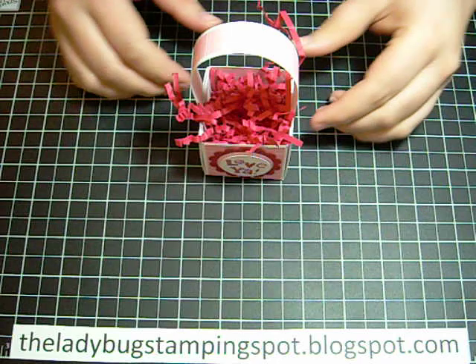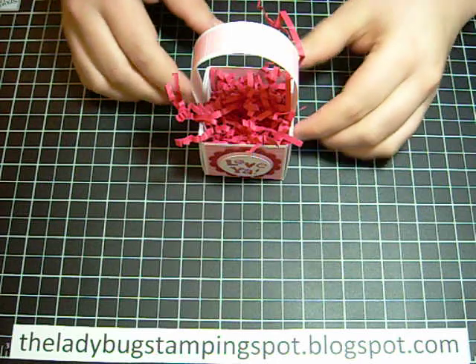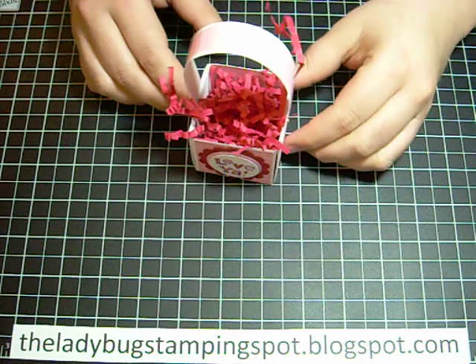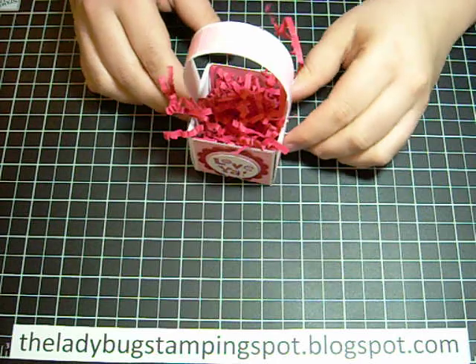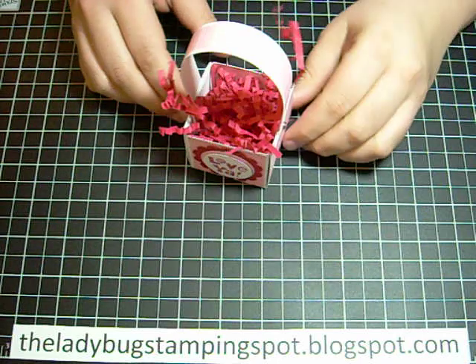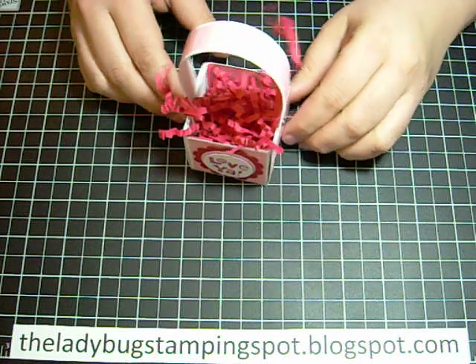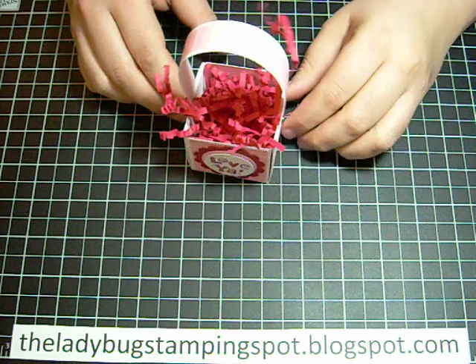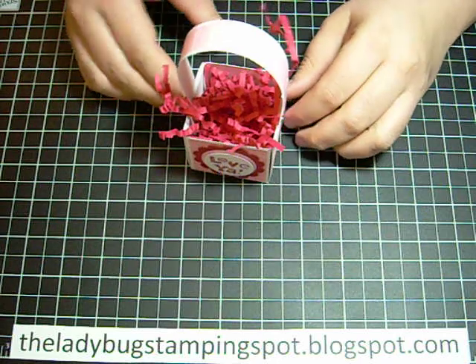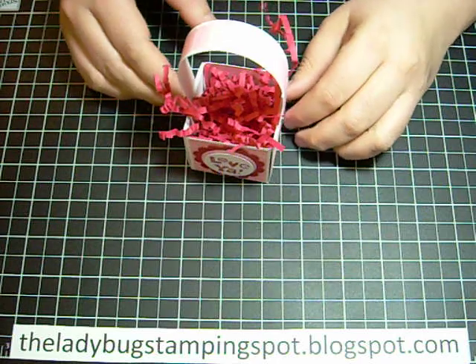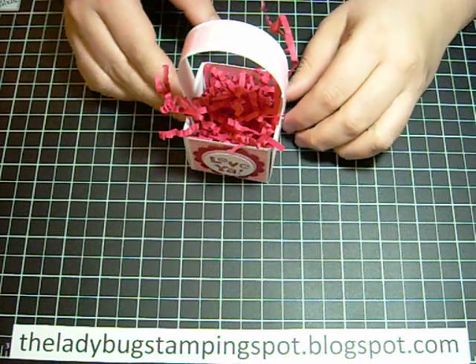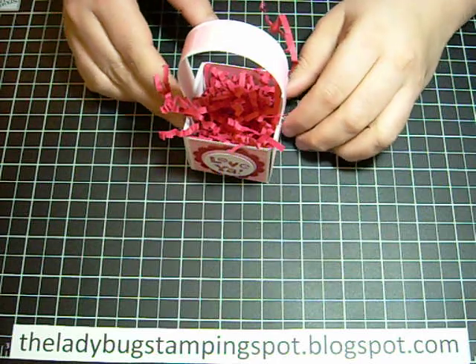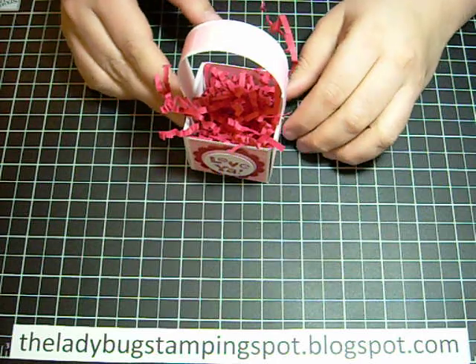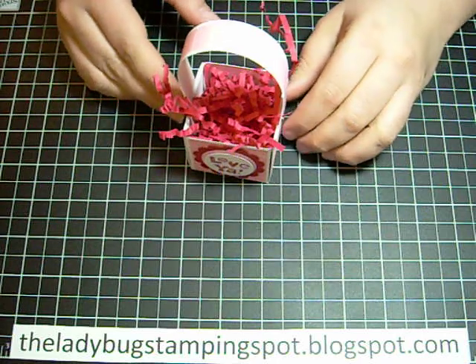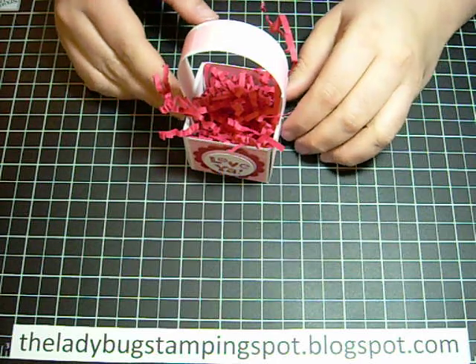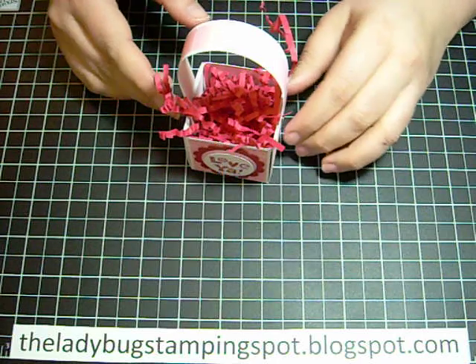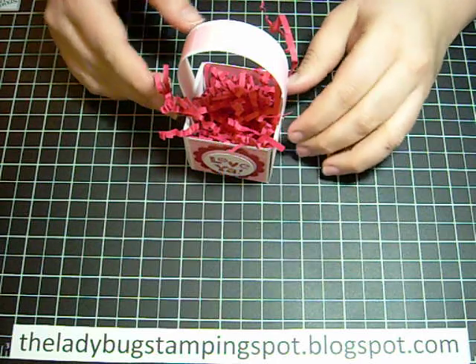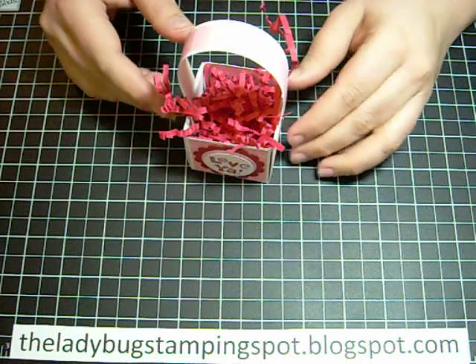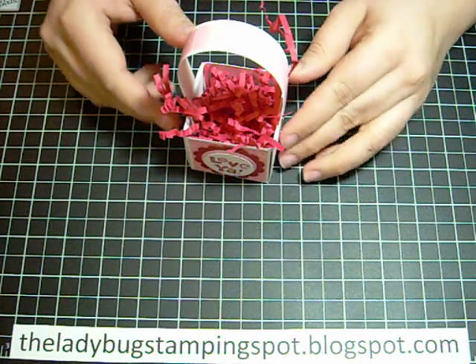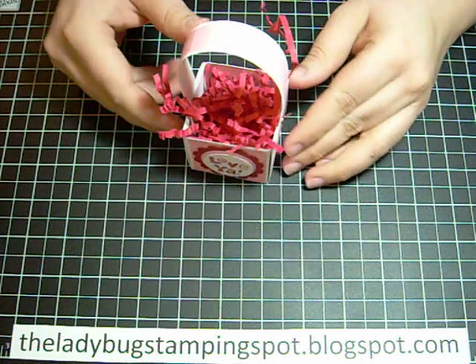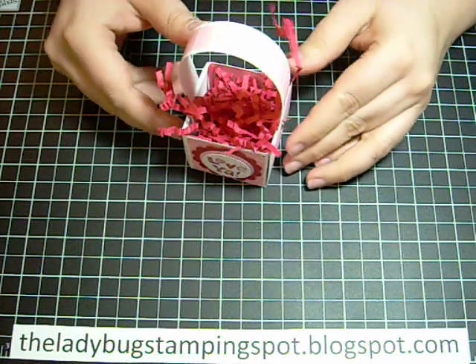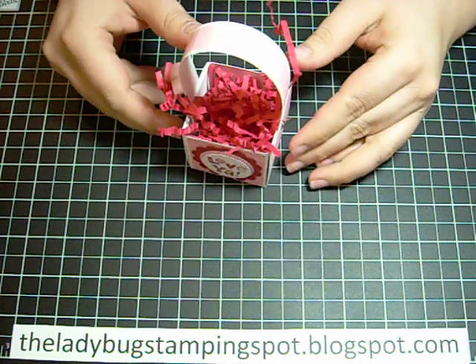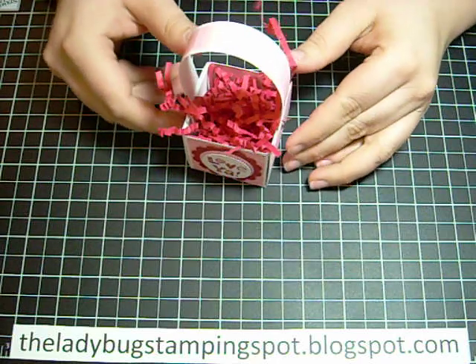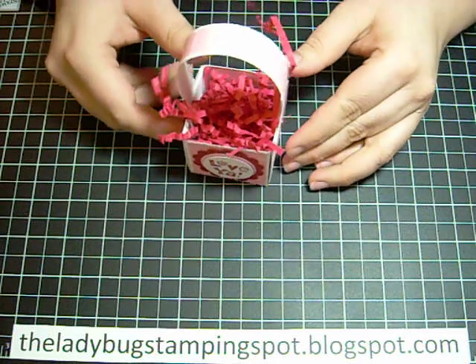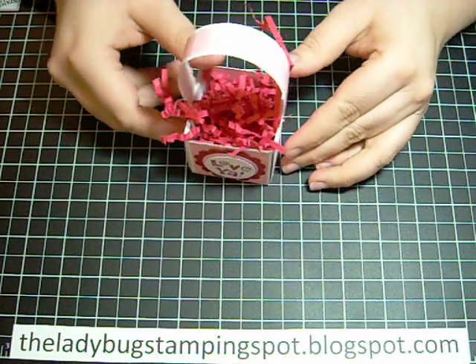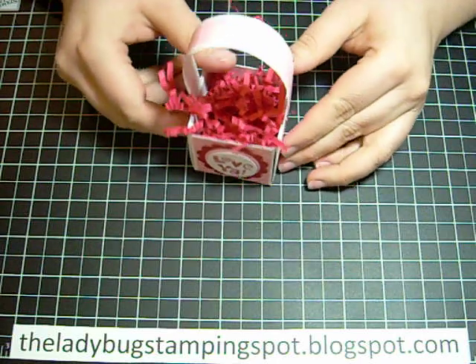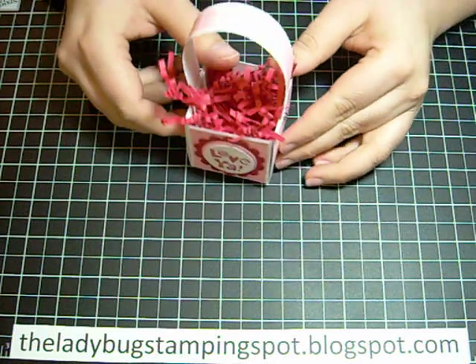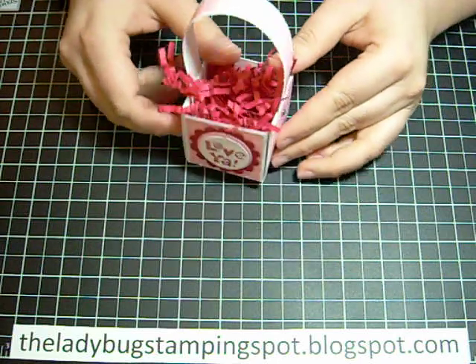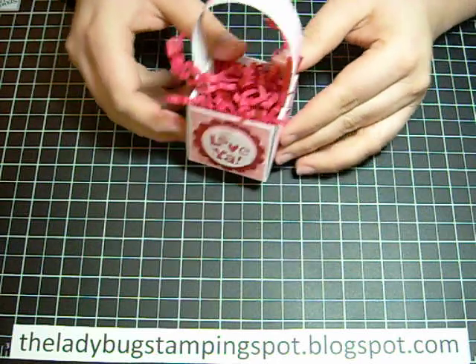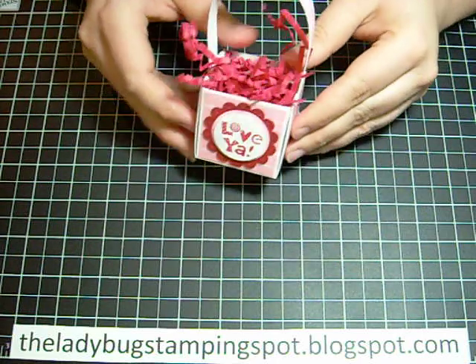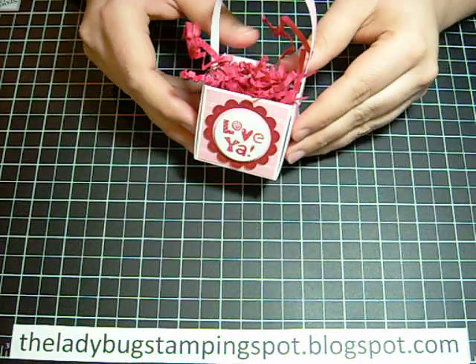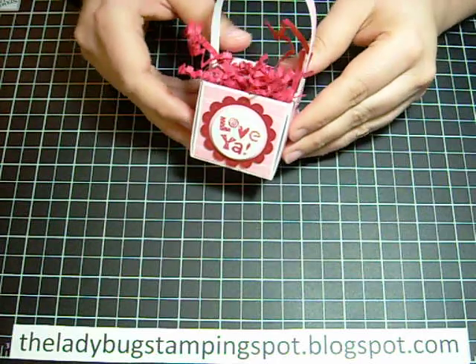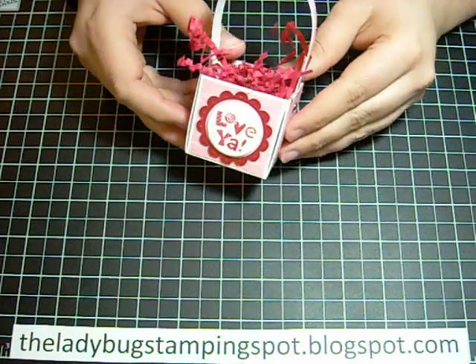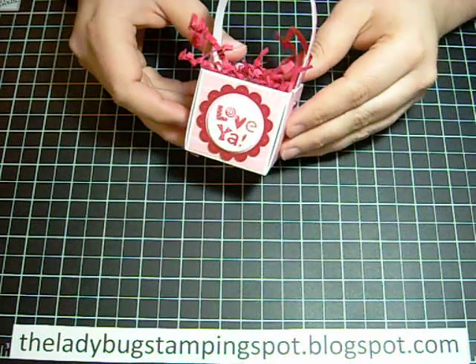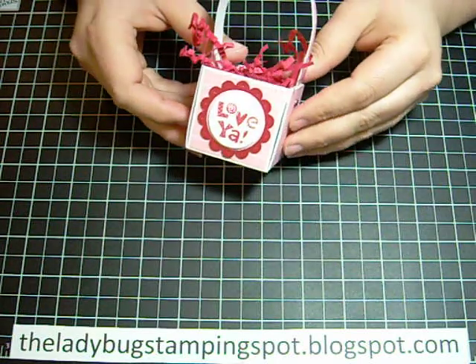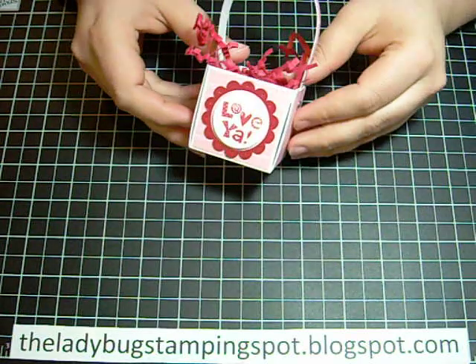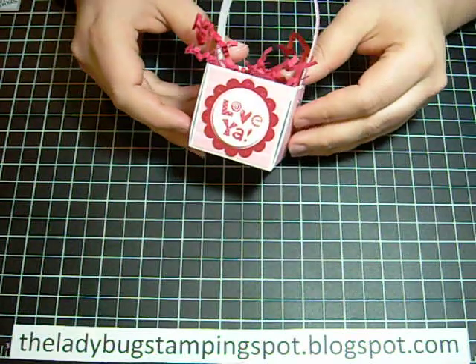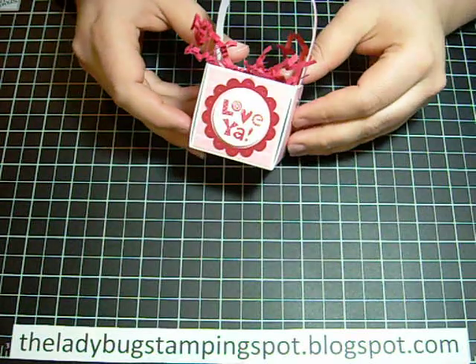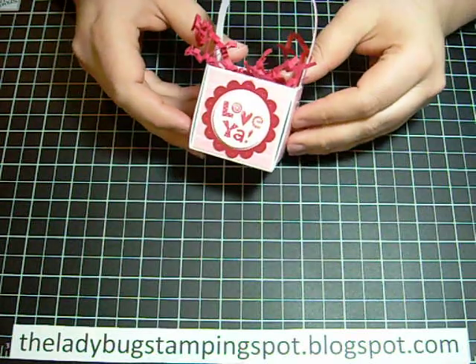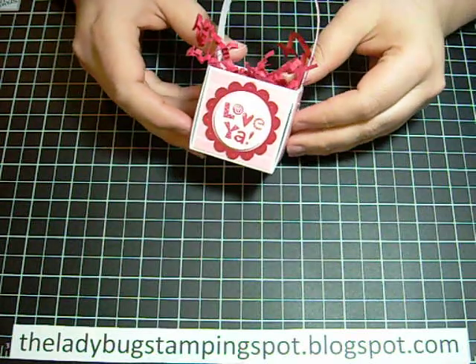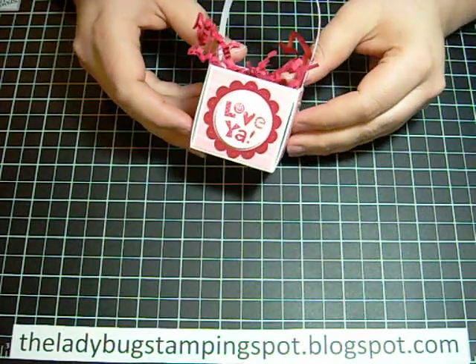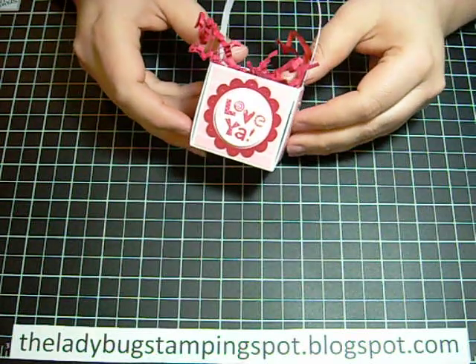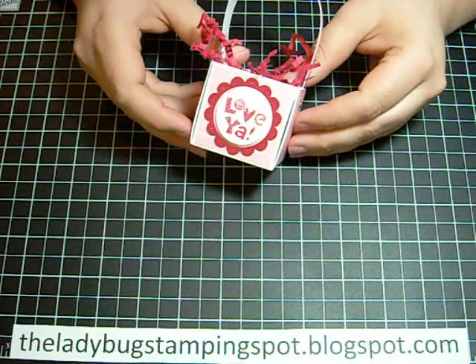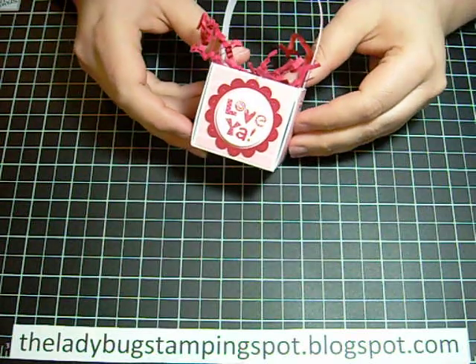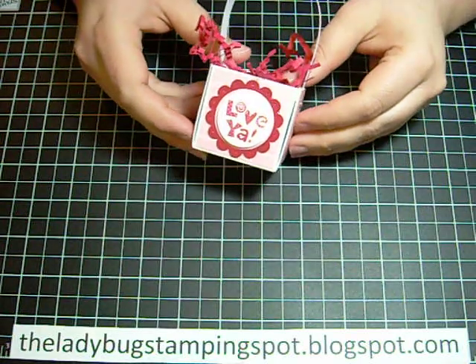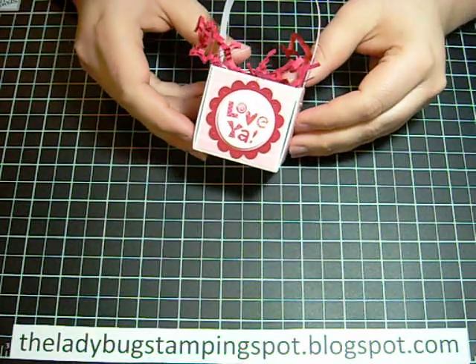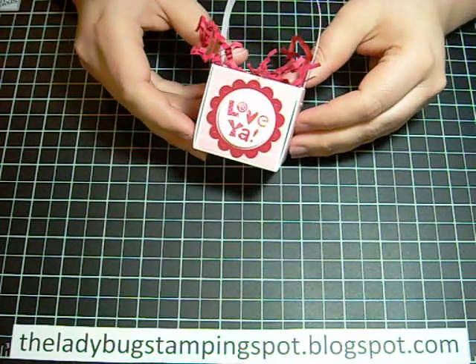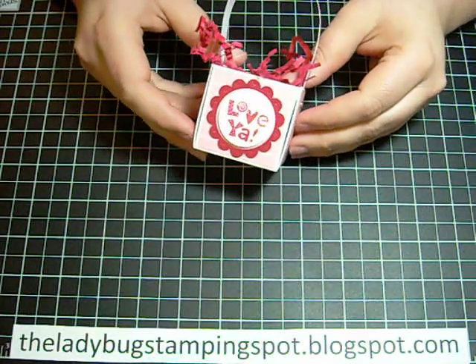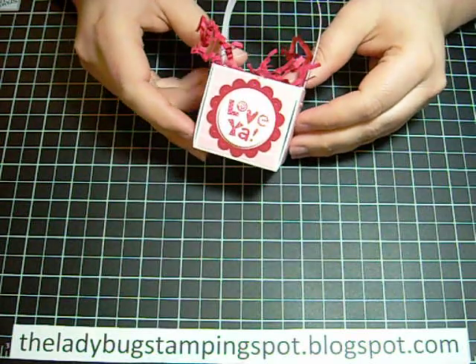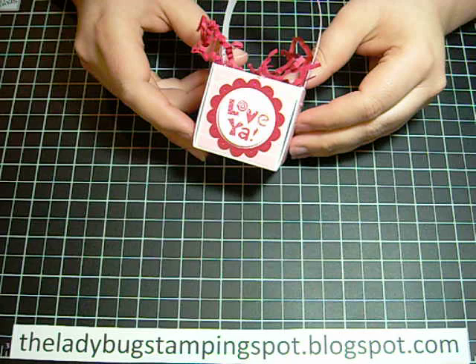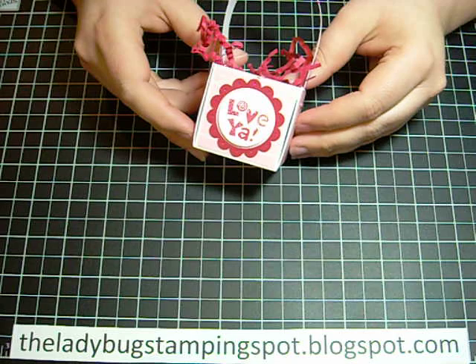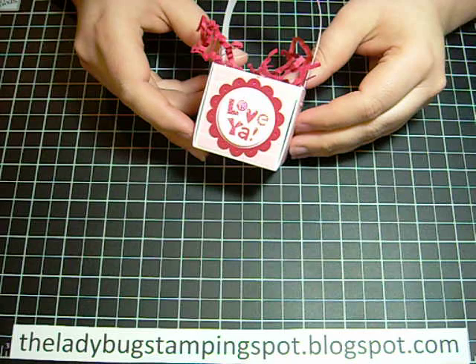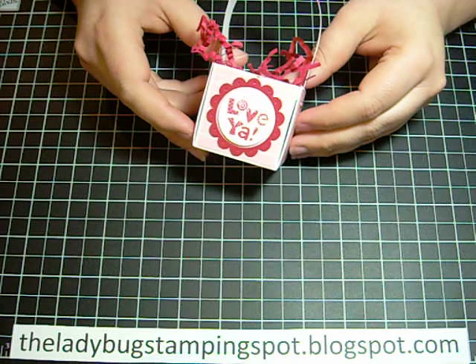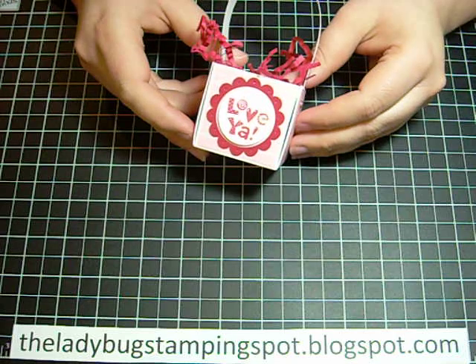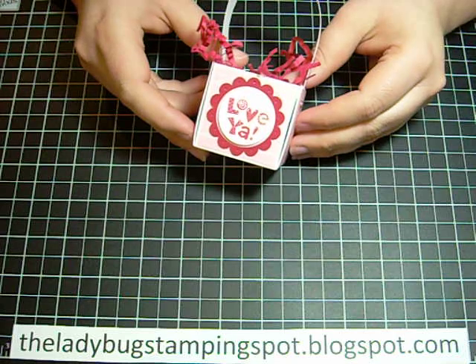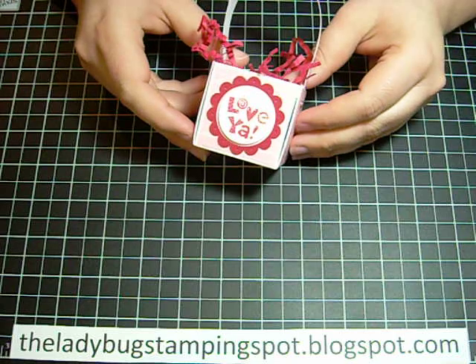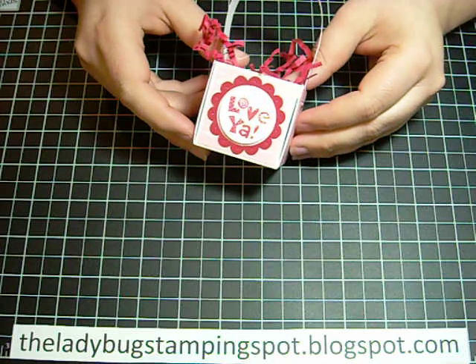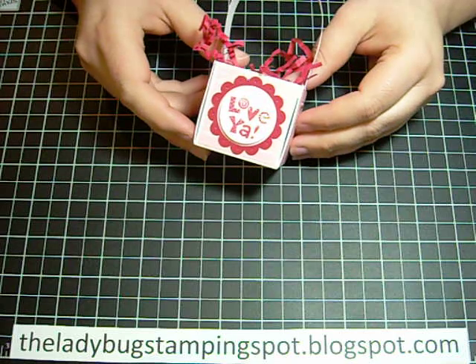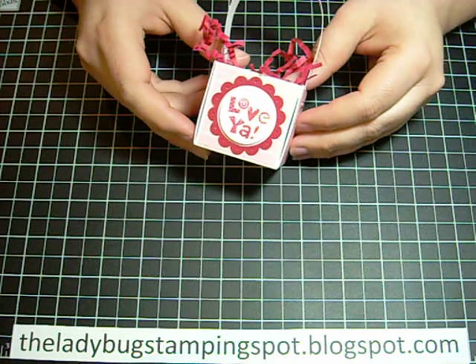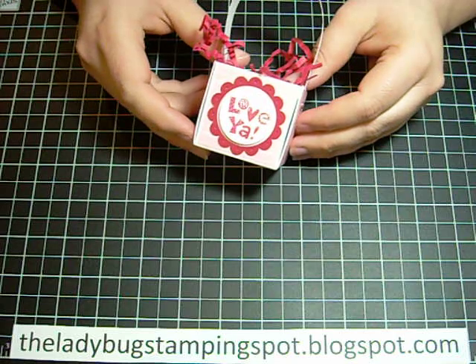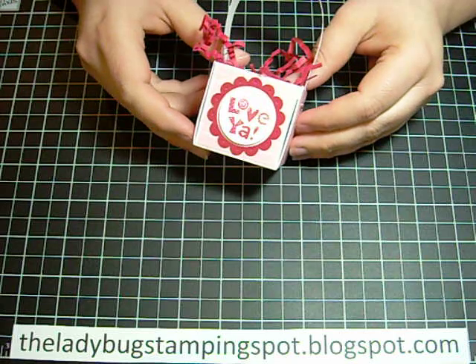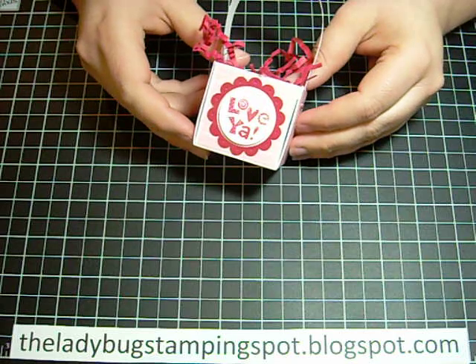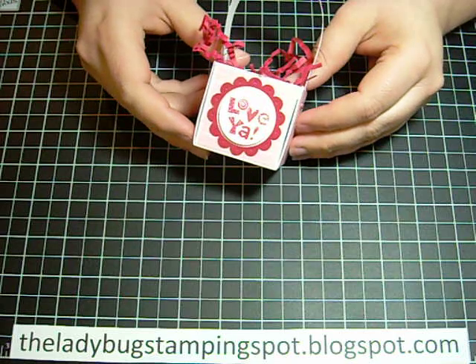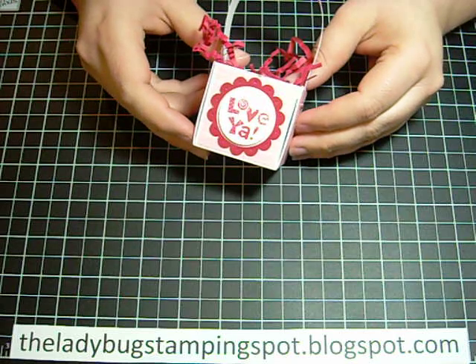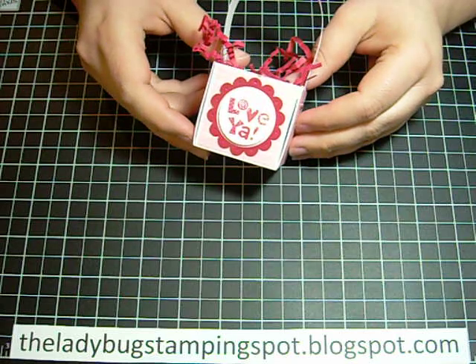Hi! In this video I want to show you how I made this little treat basket.